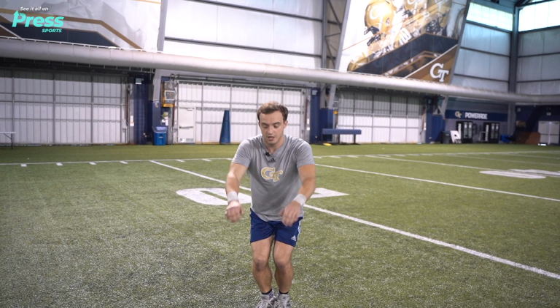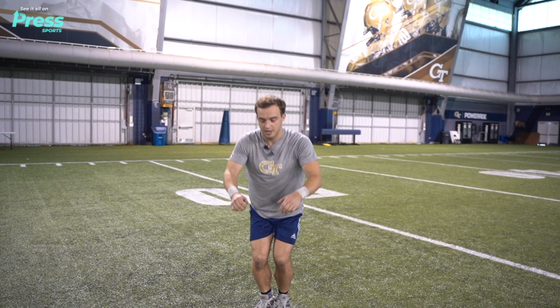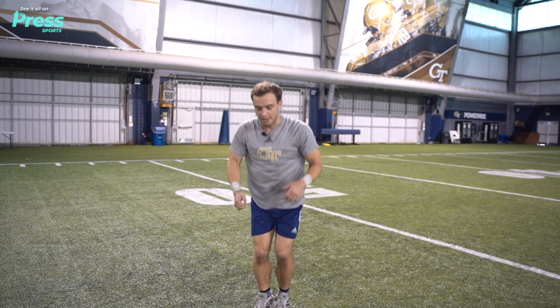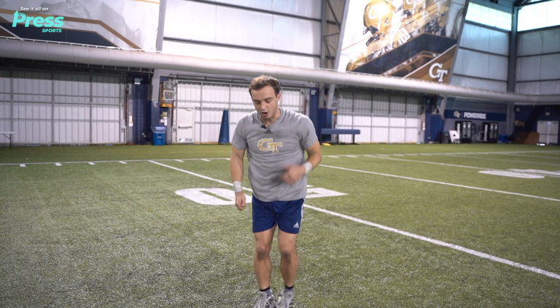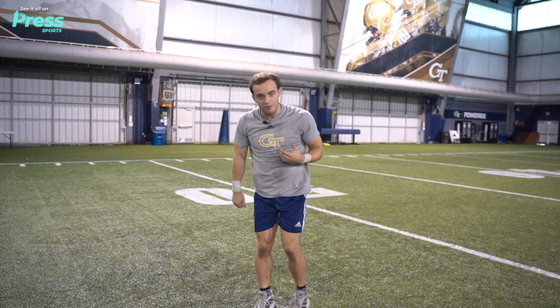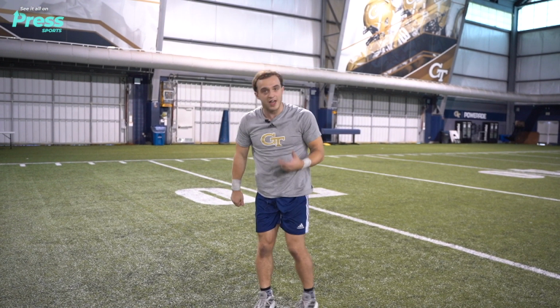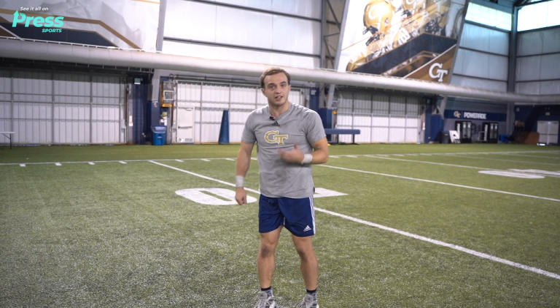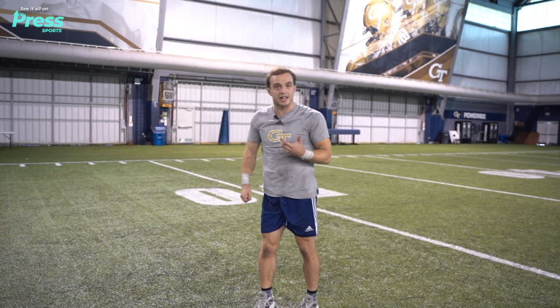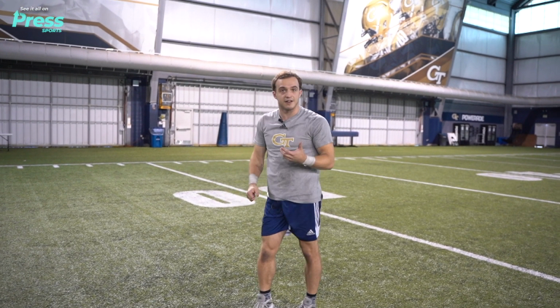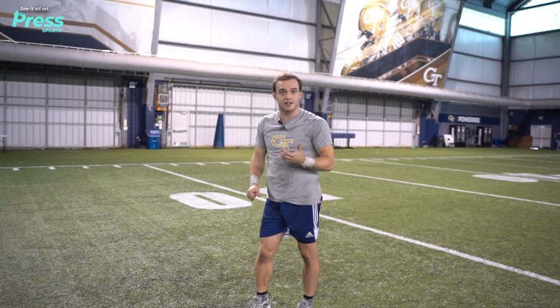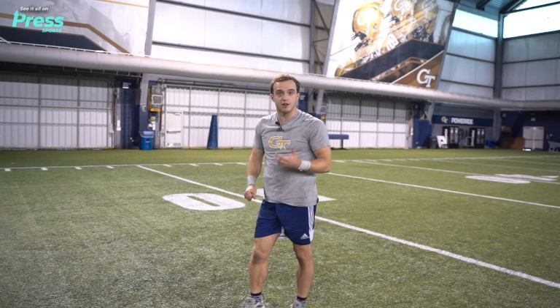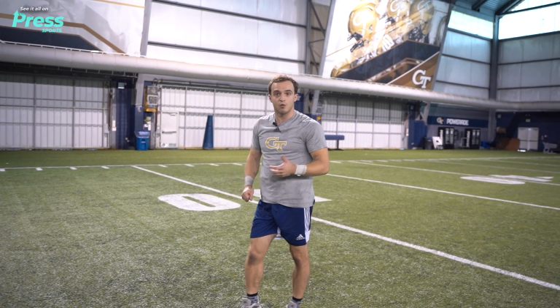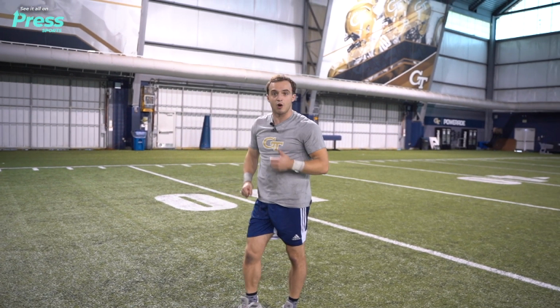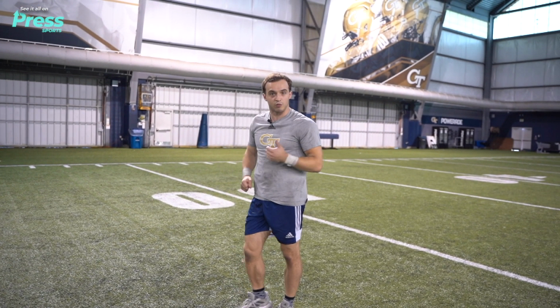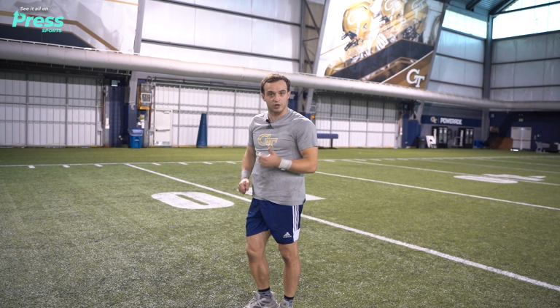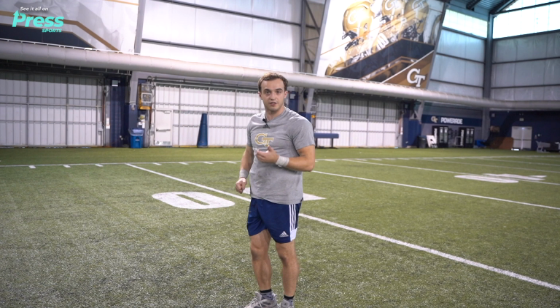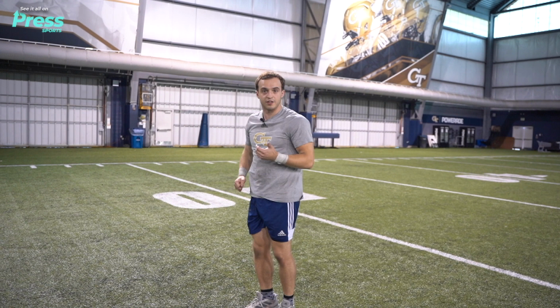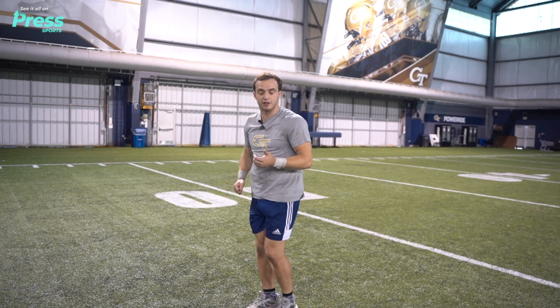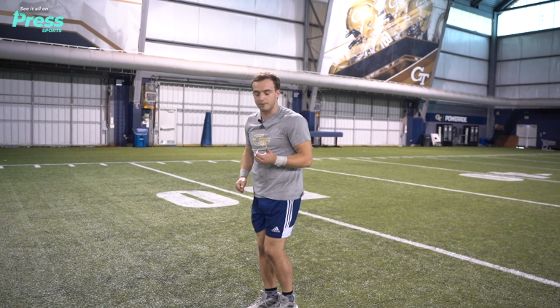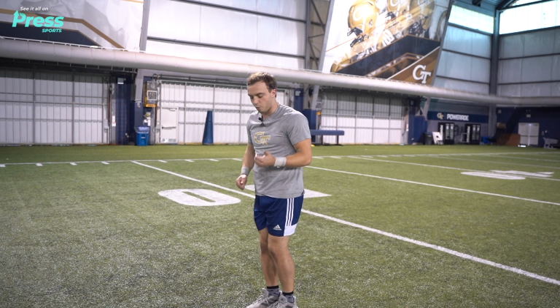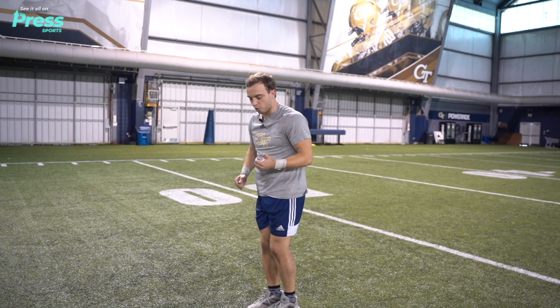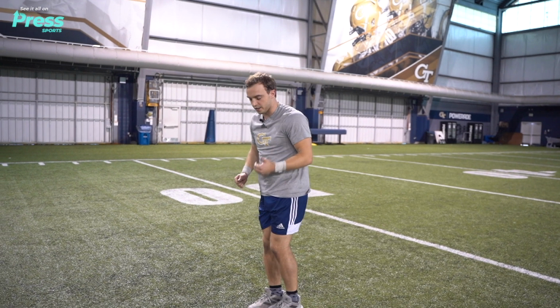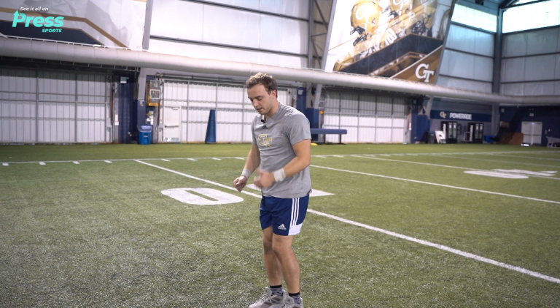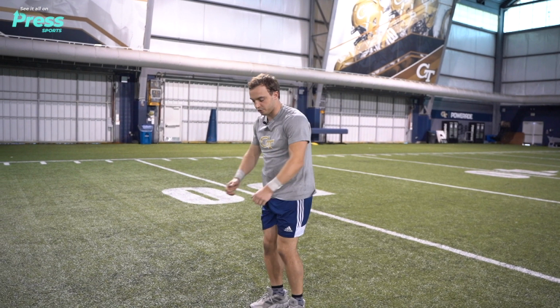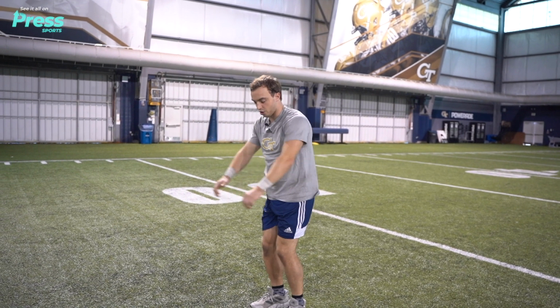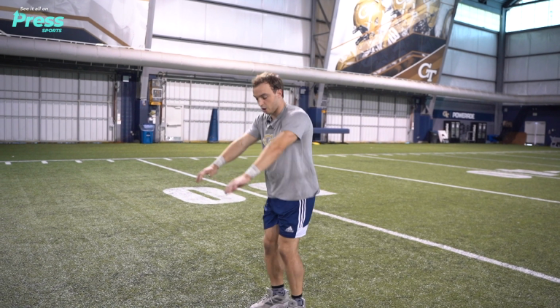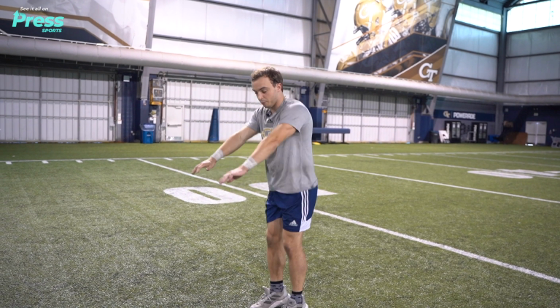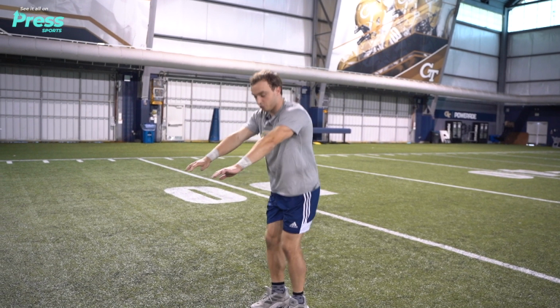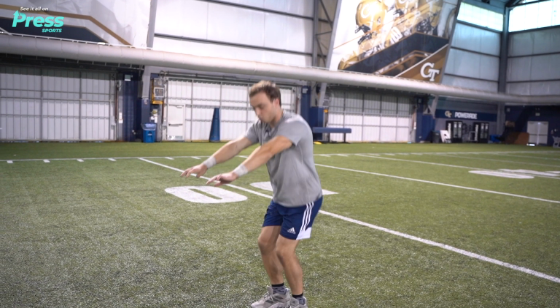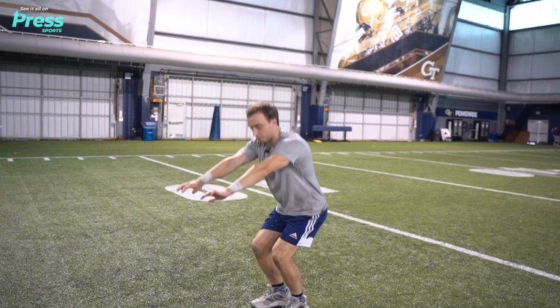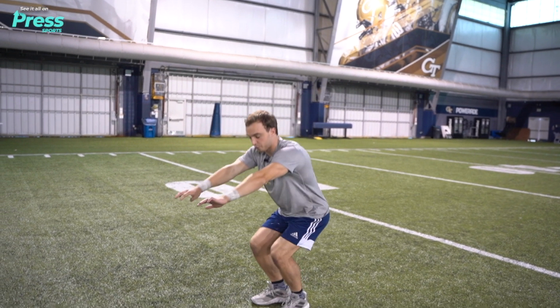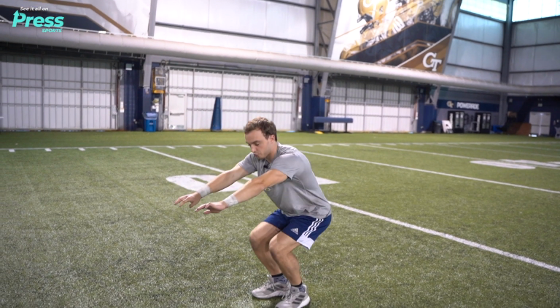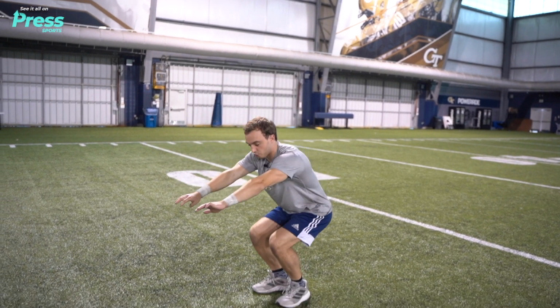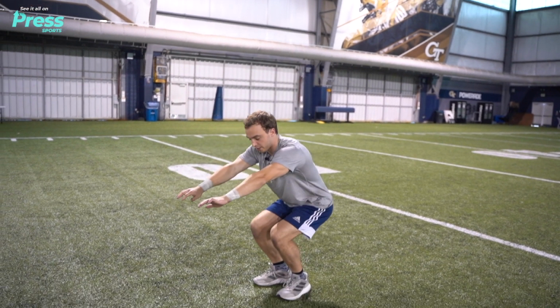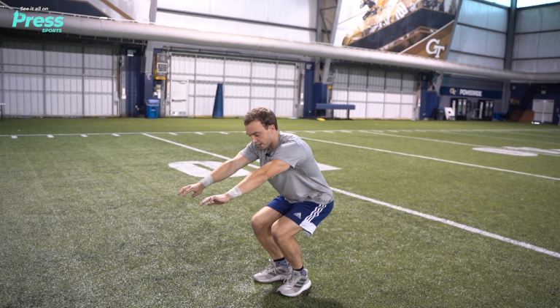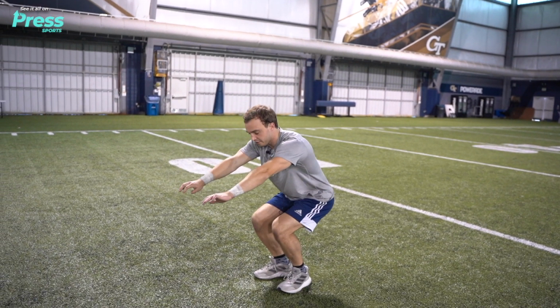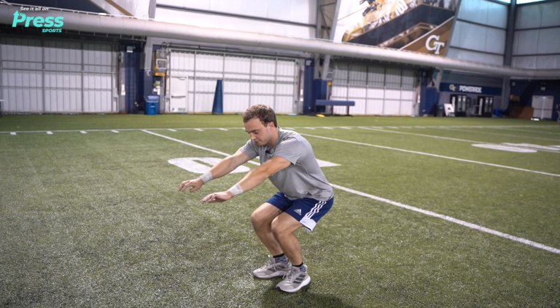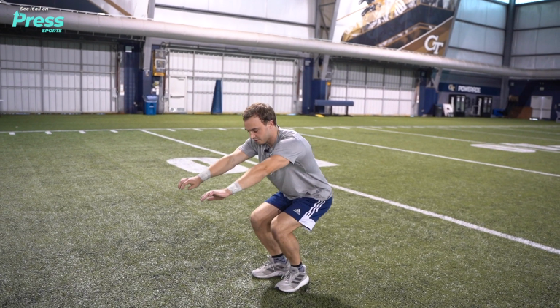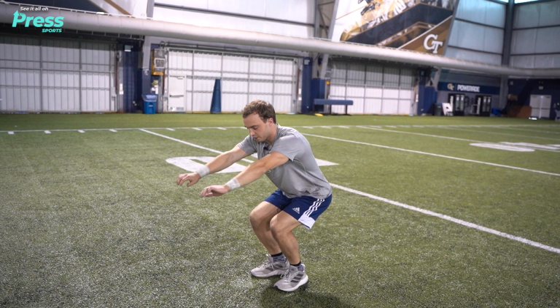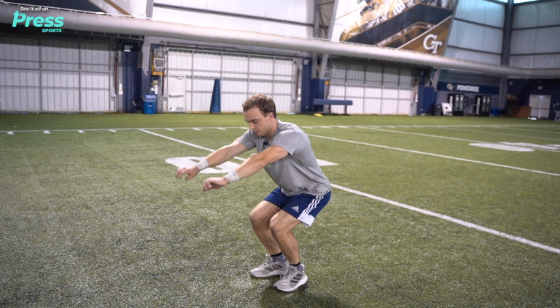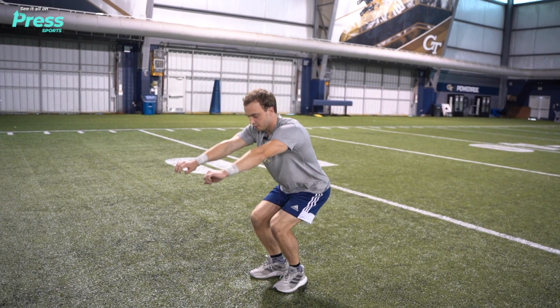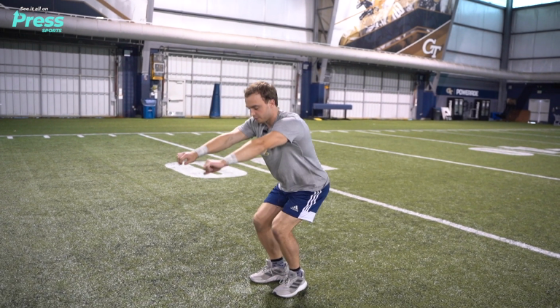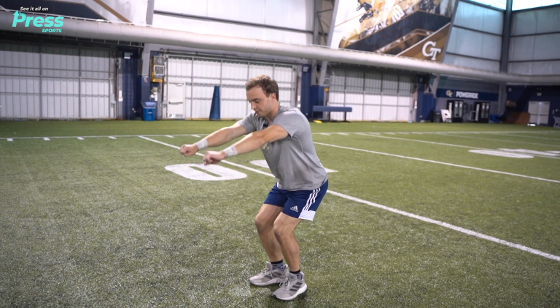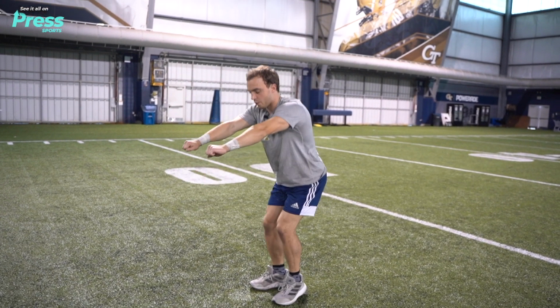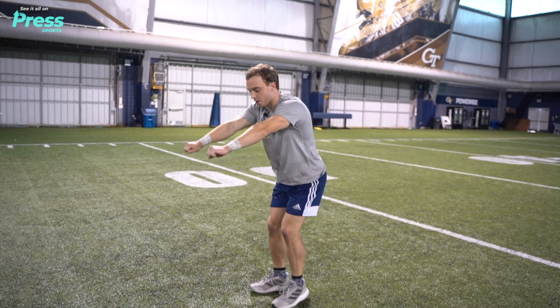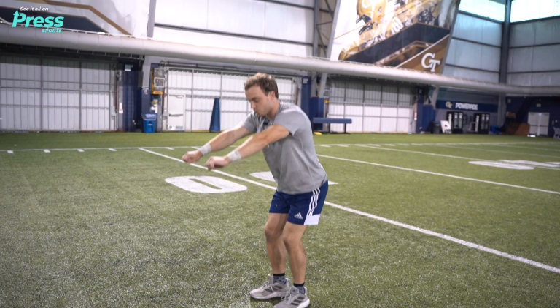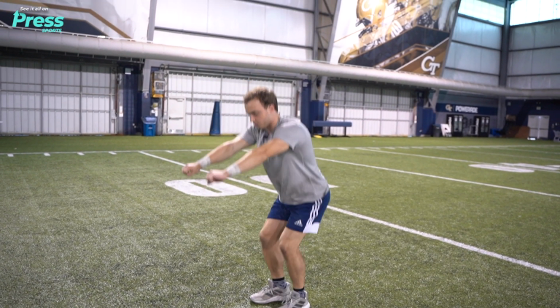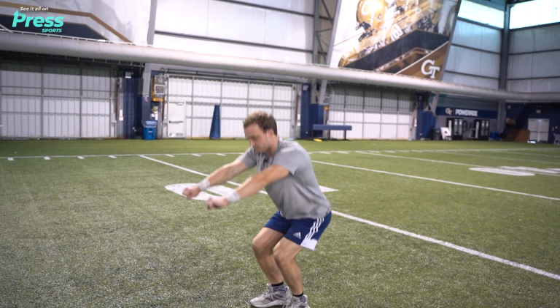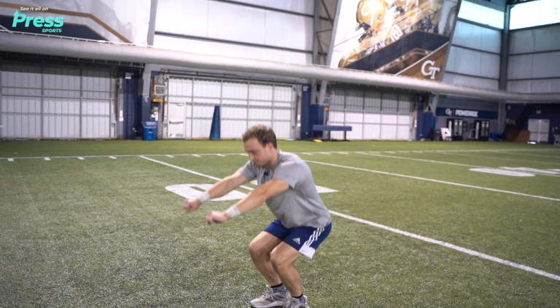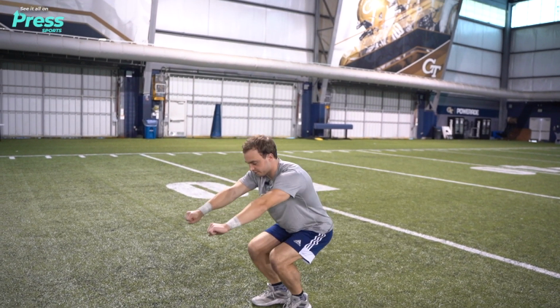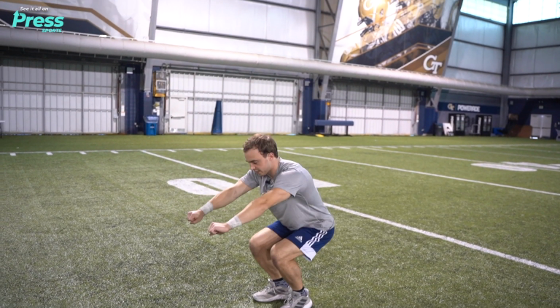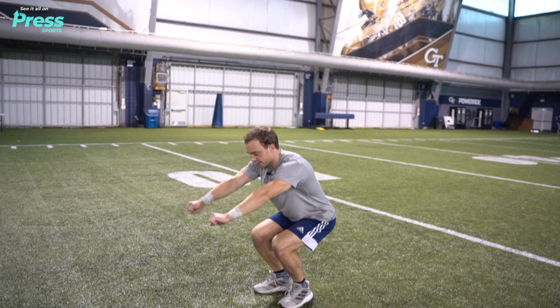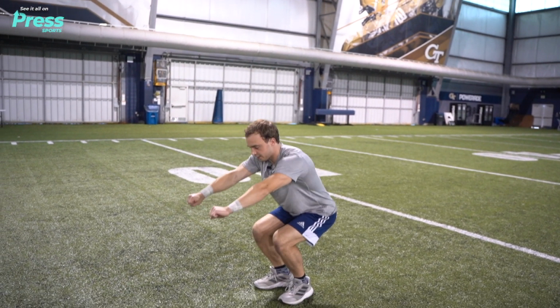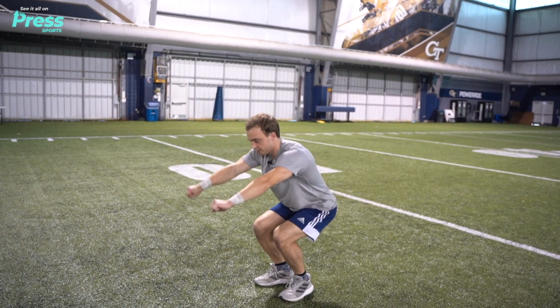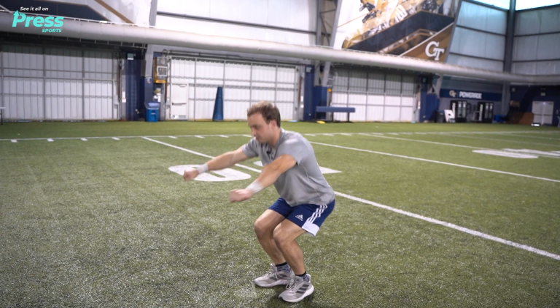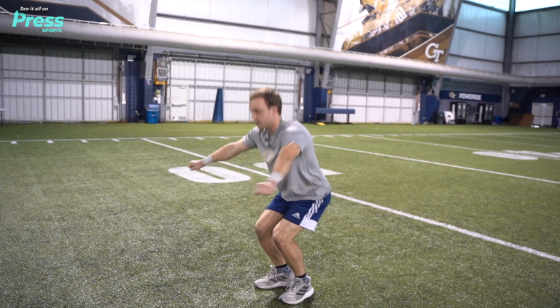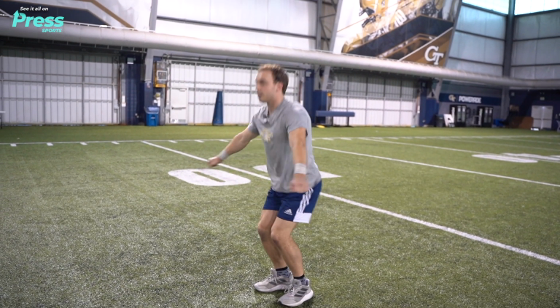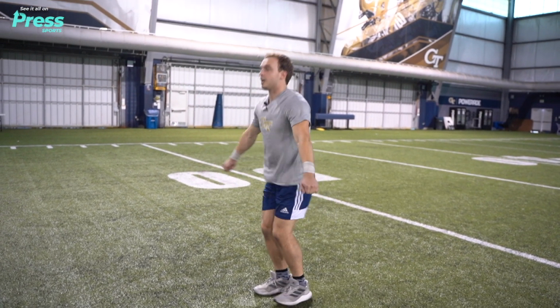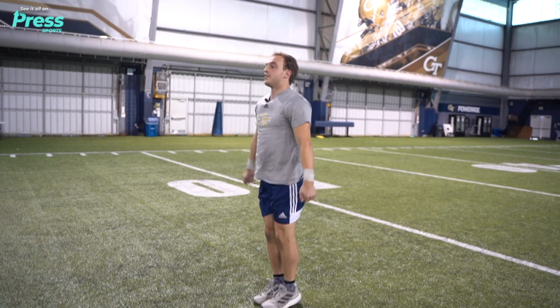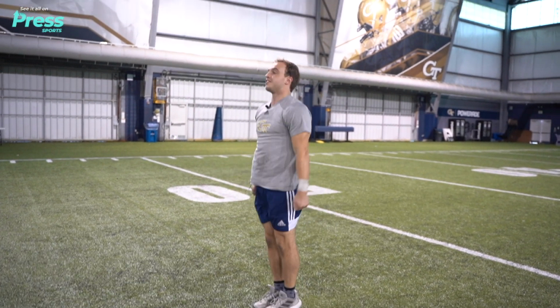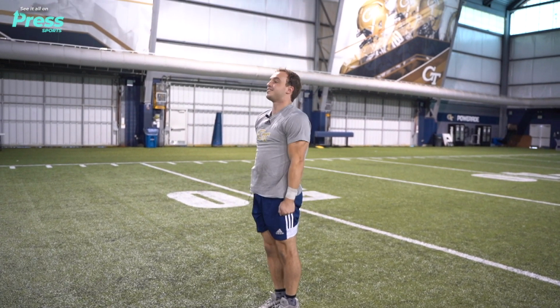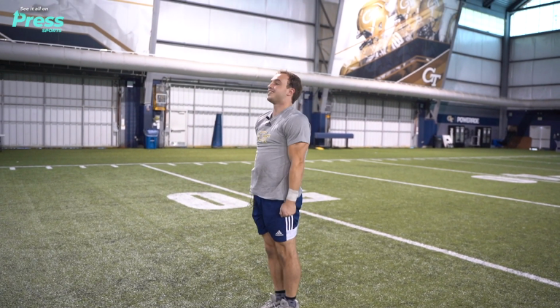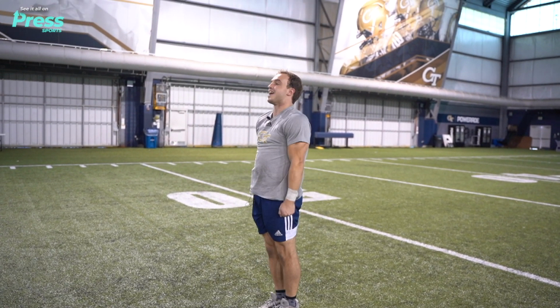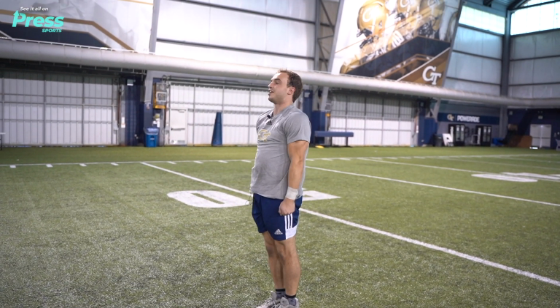And on that landing, a really important thing is to absorb through your legs. That way you can stick and then stand.